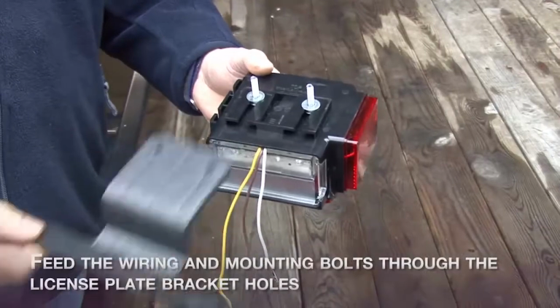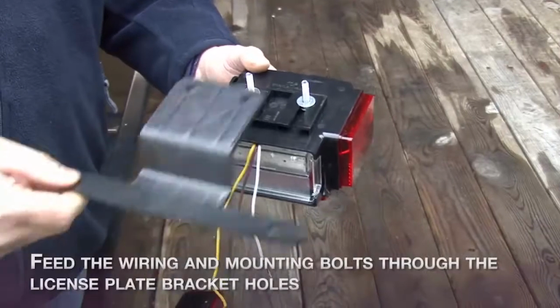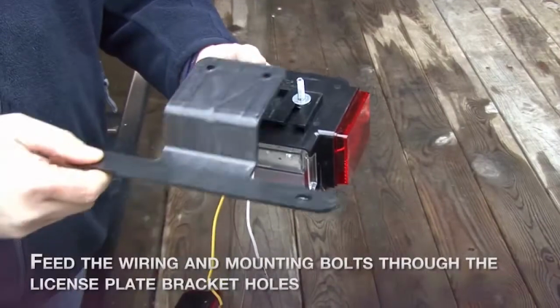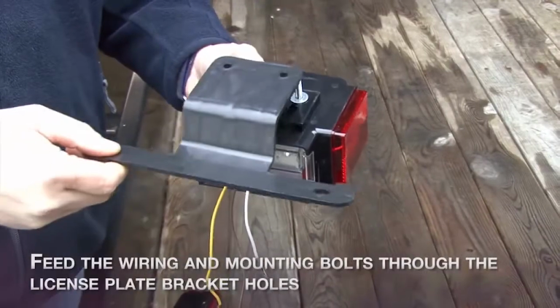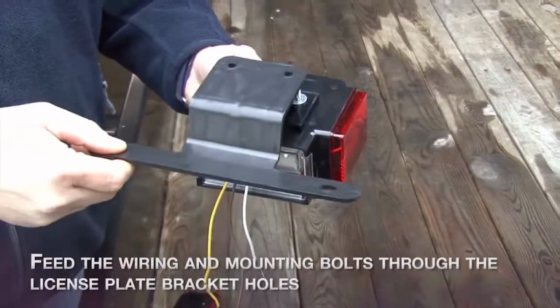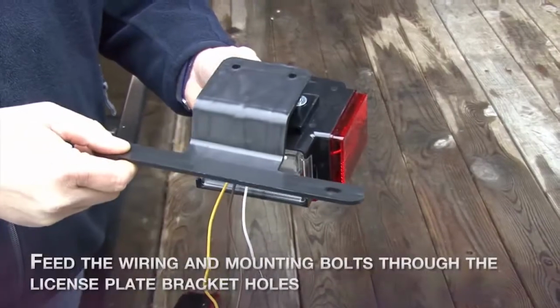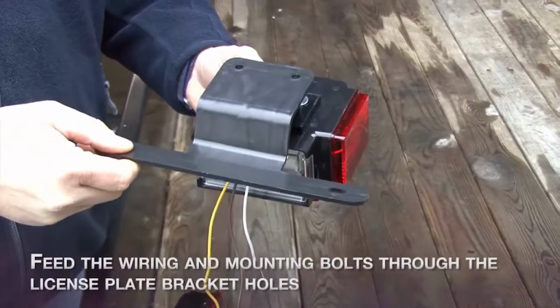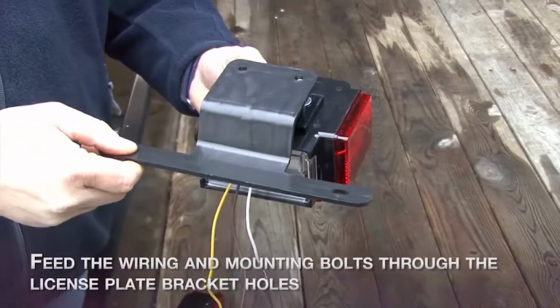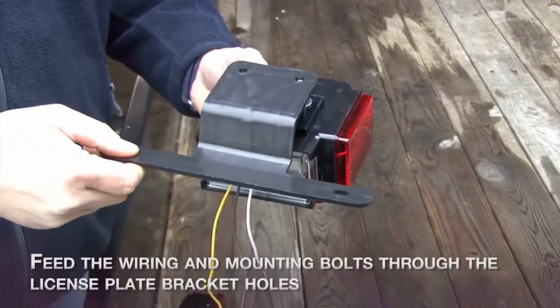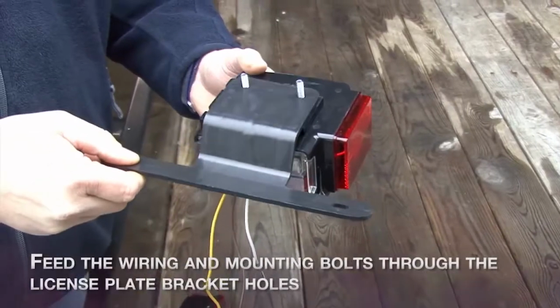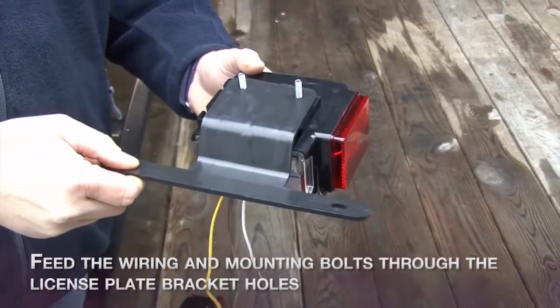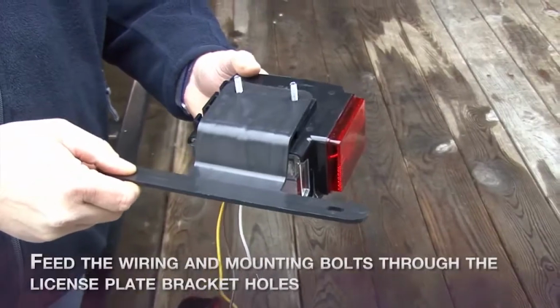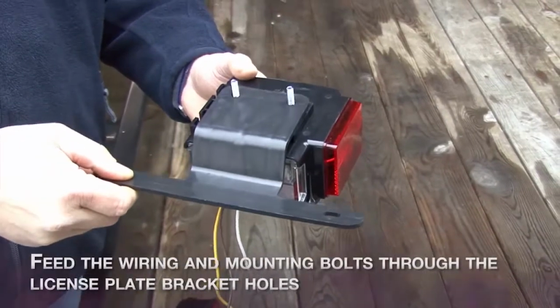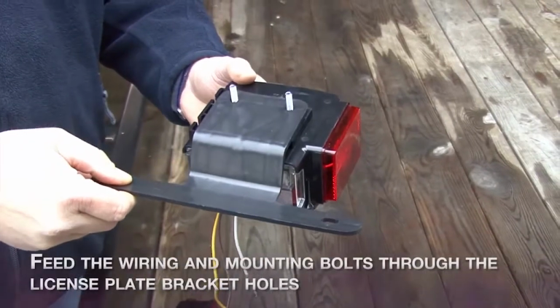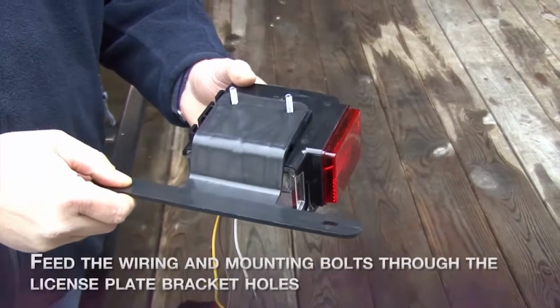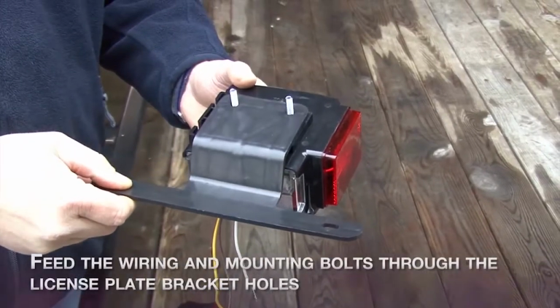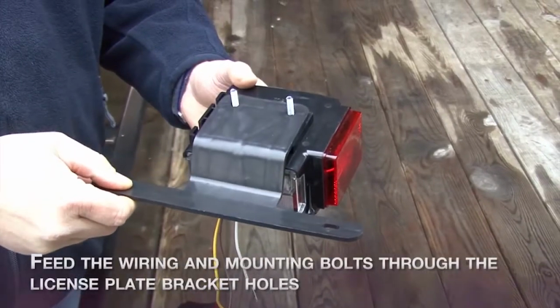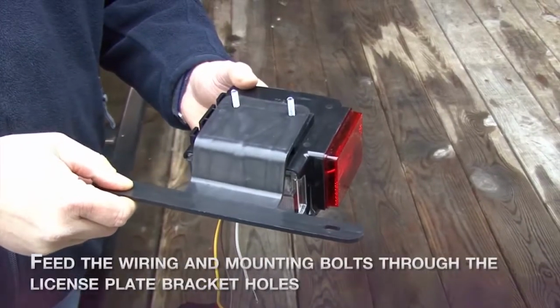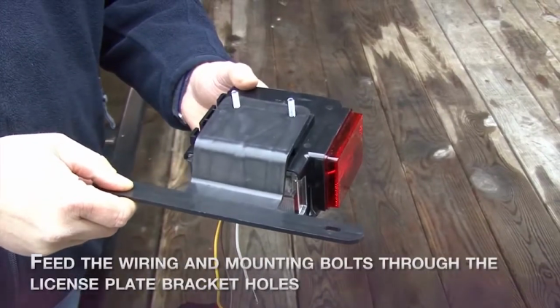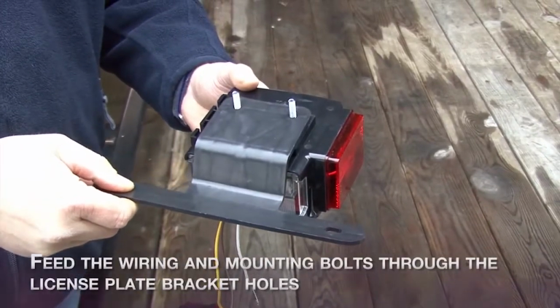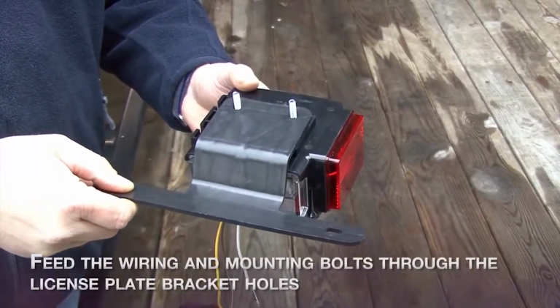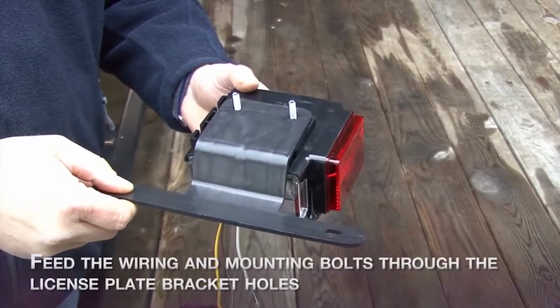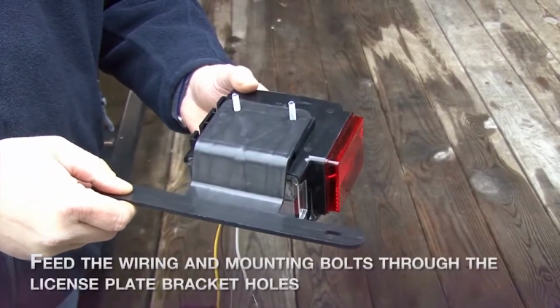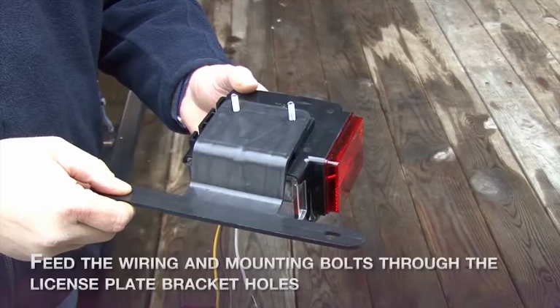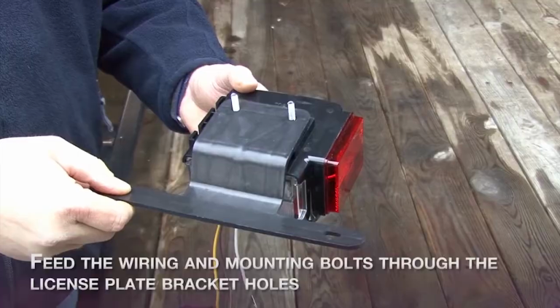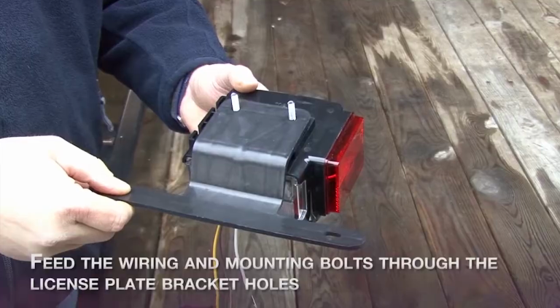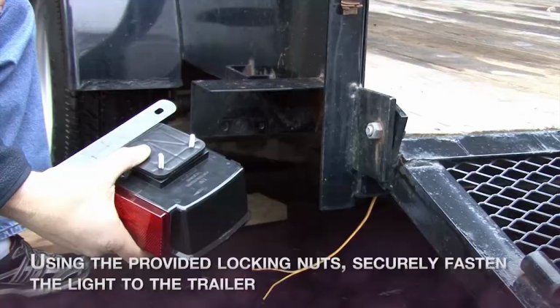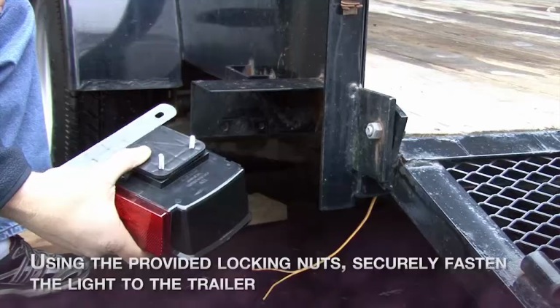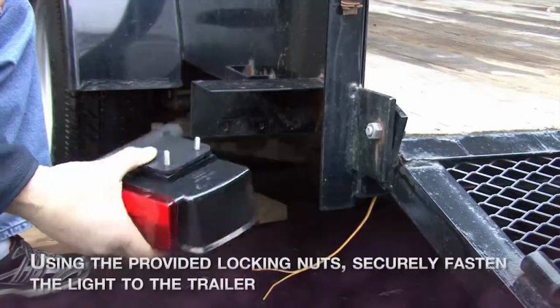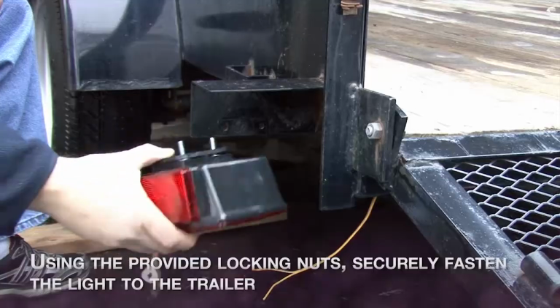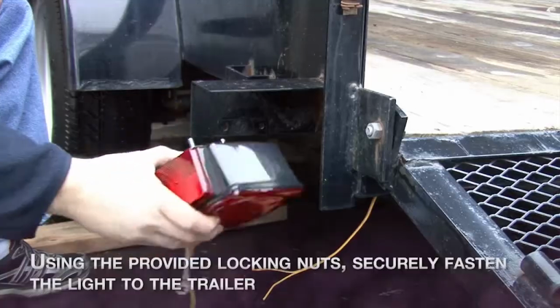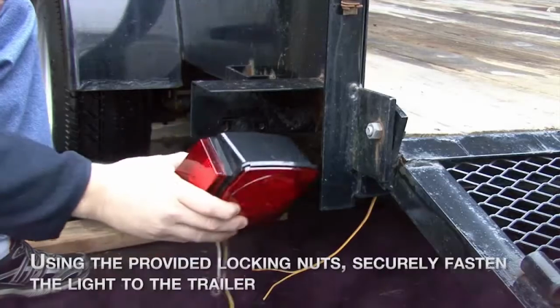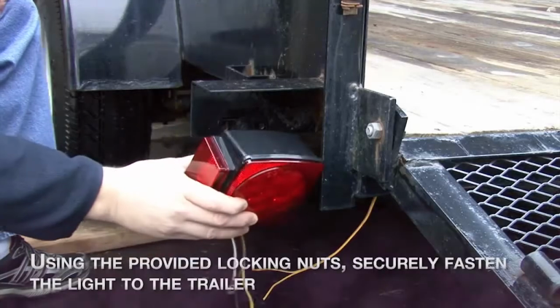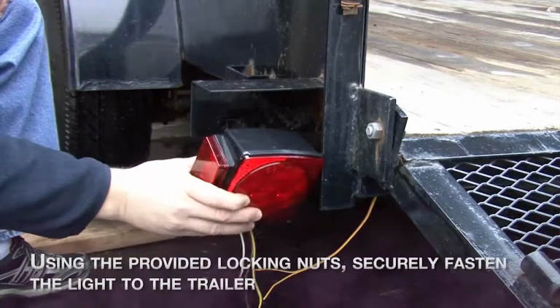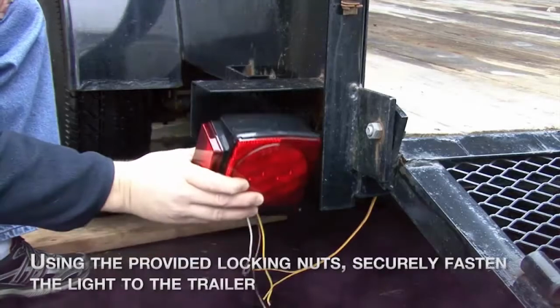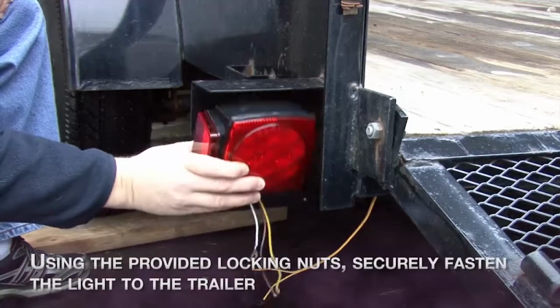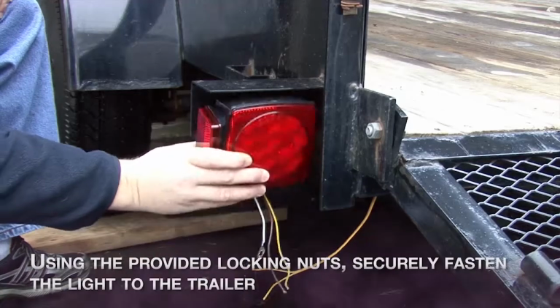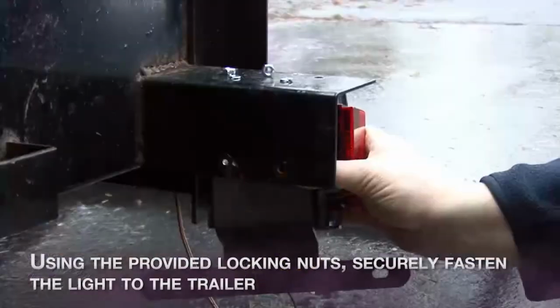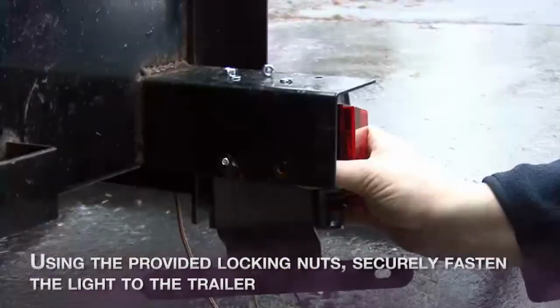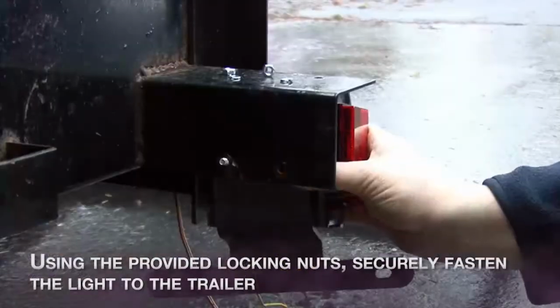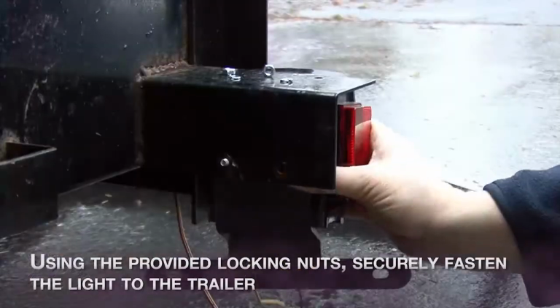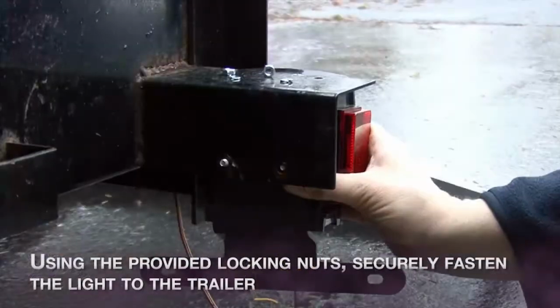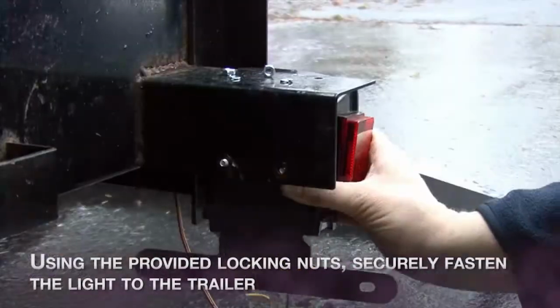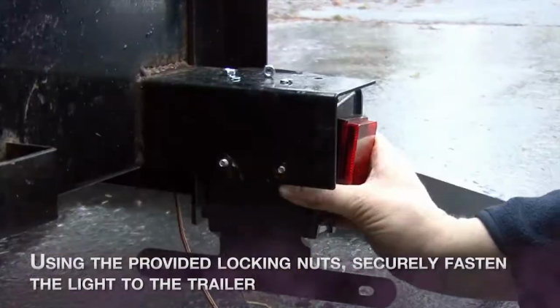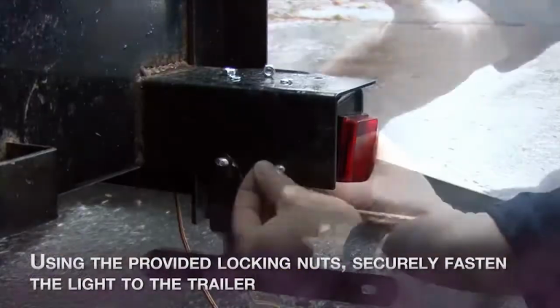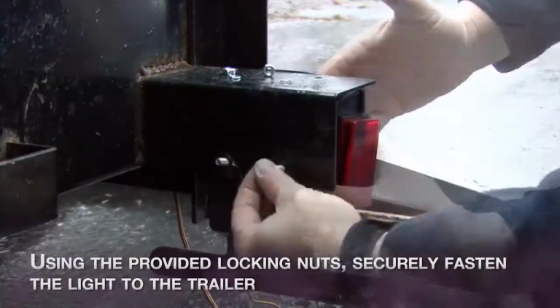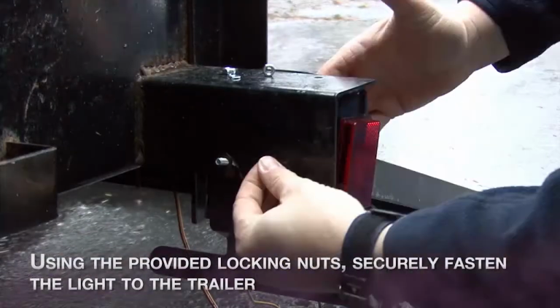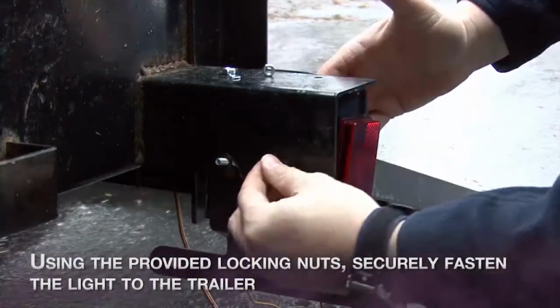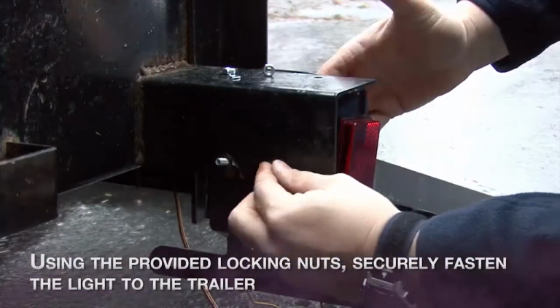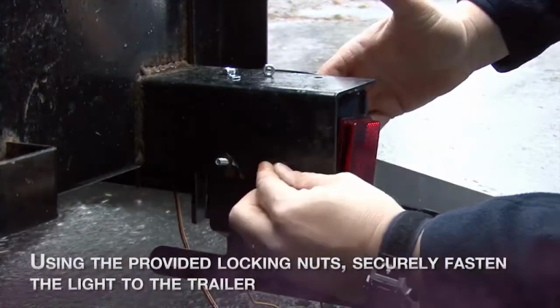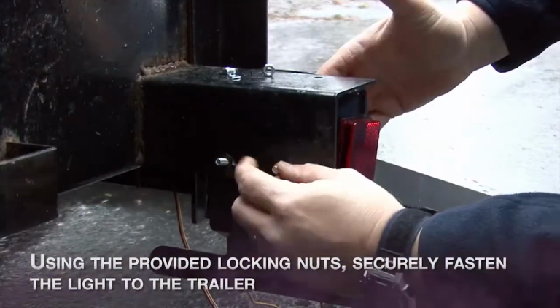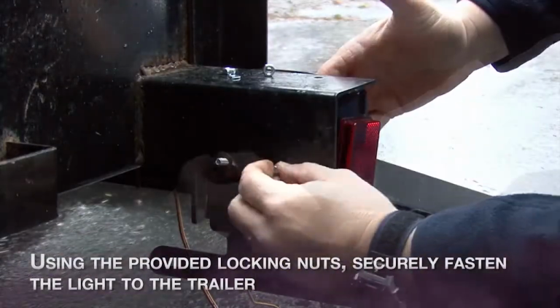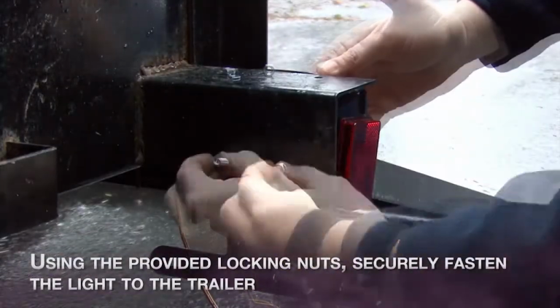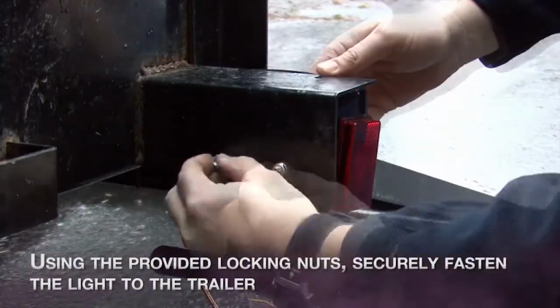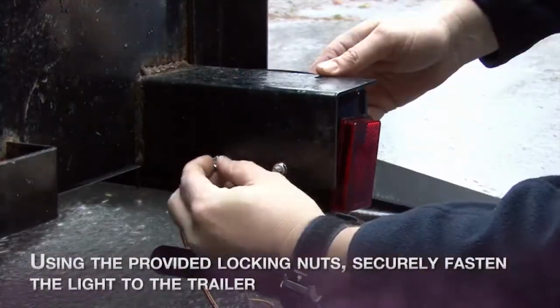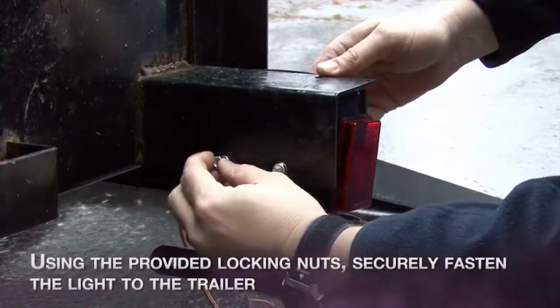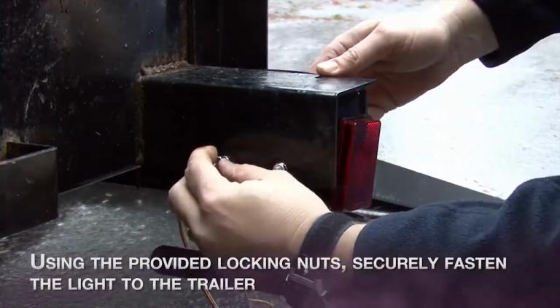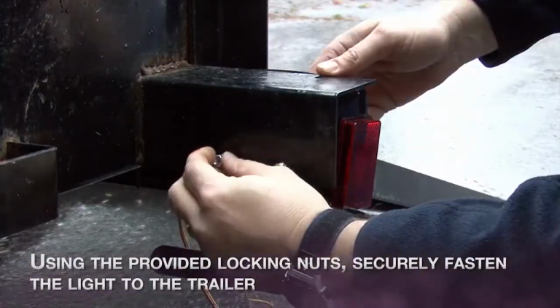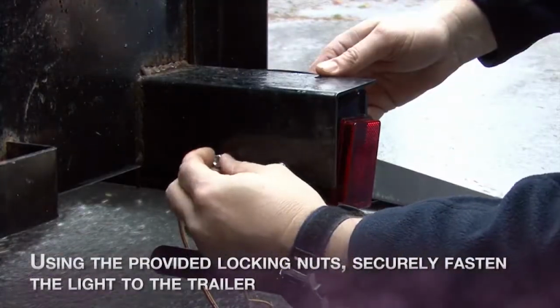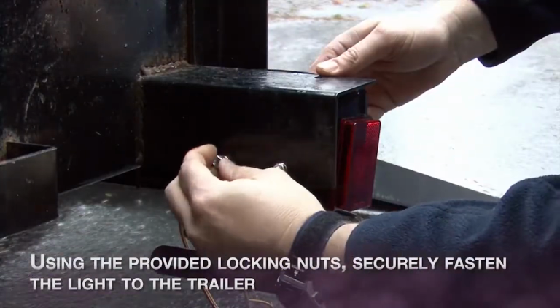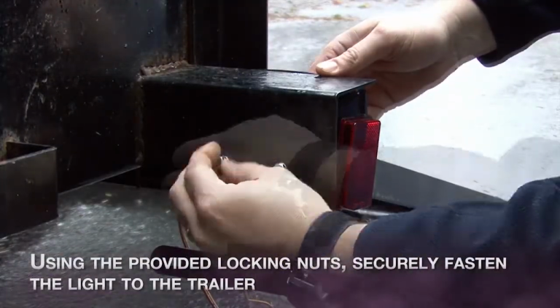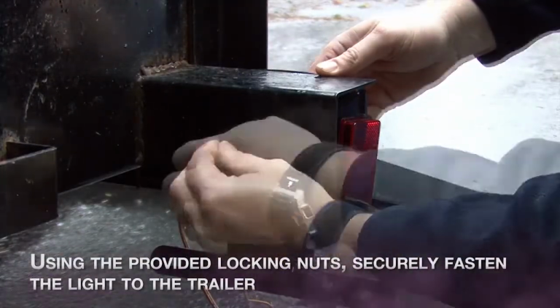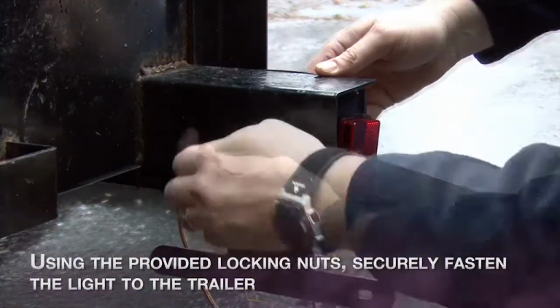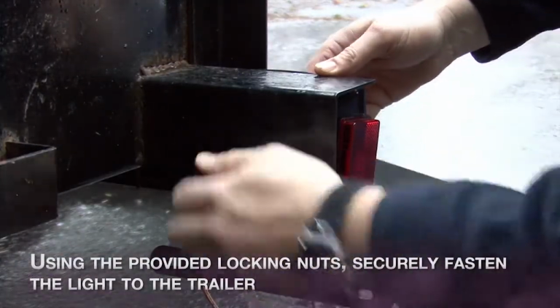Then feed the wiring and mounting bolts through the license plate bracket holes. Using the locking nuts provided, securely fasten the light to the trailer.